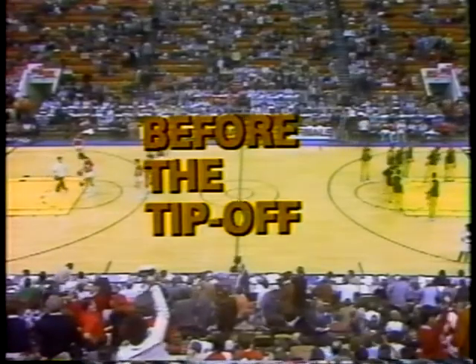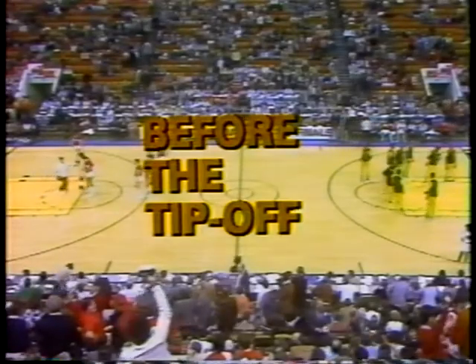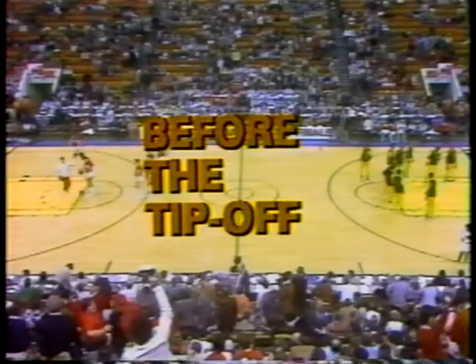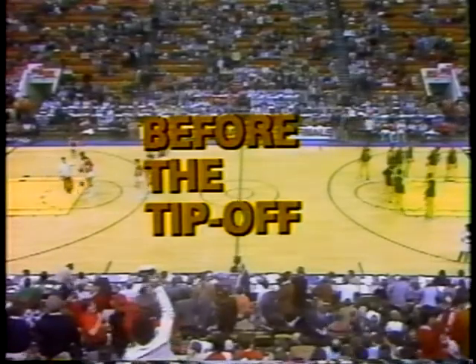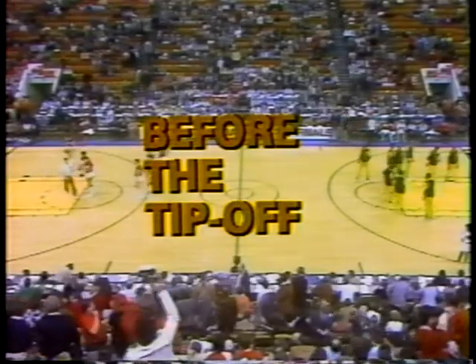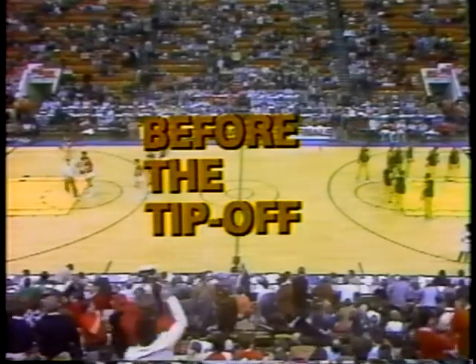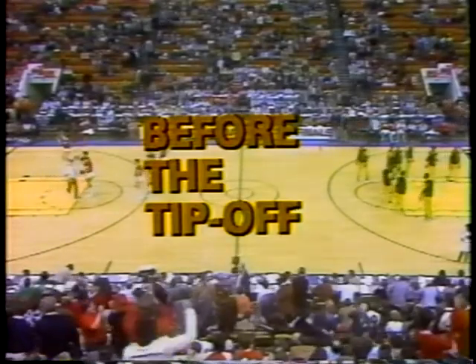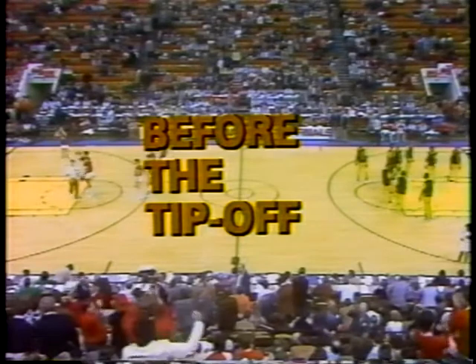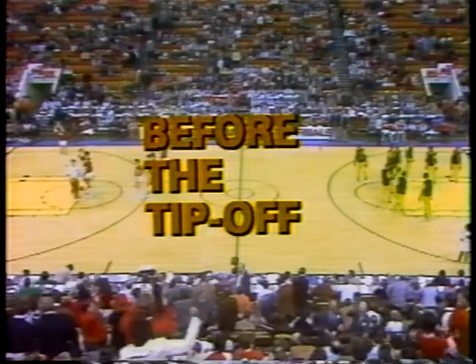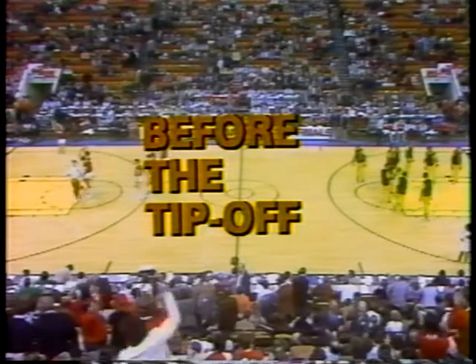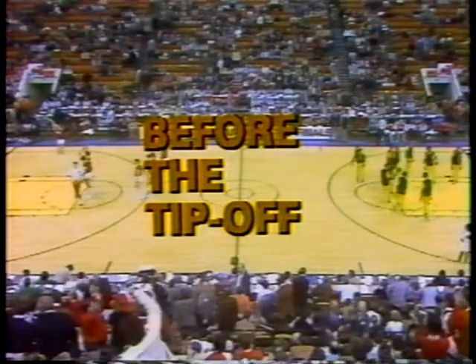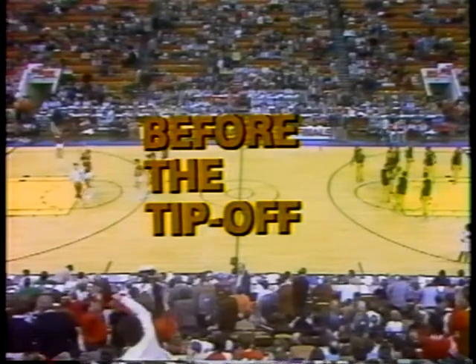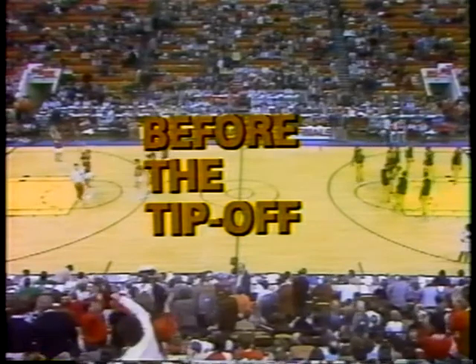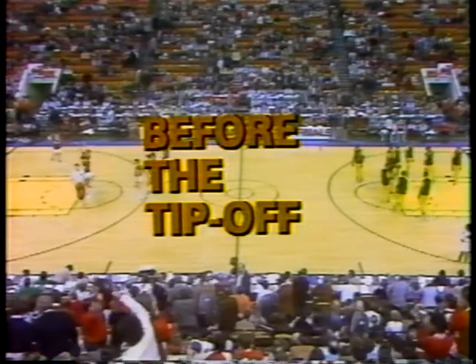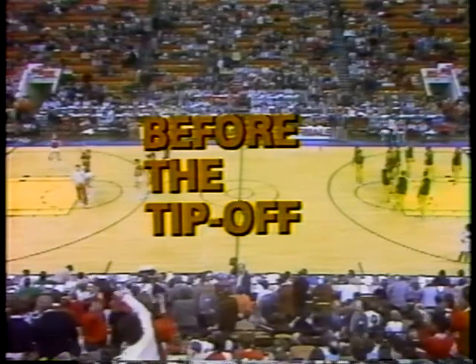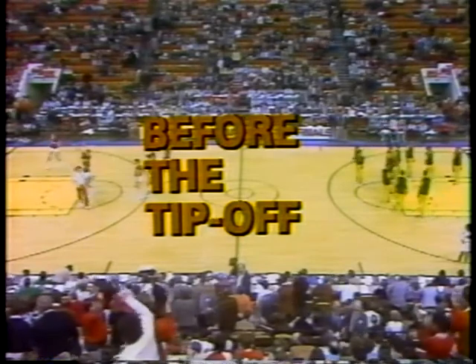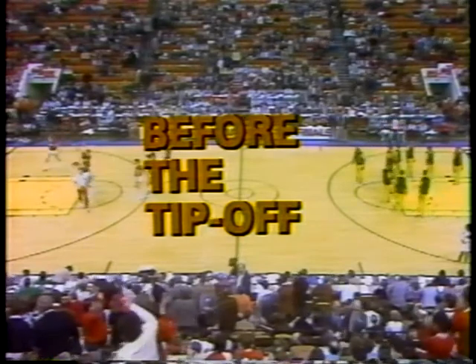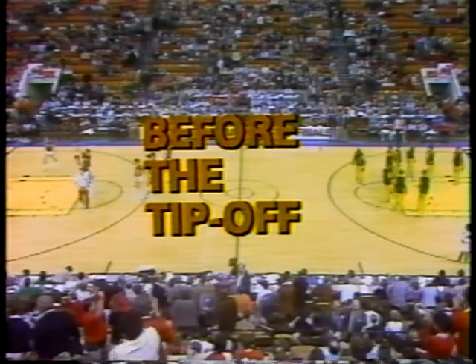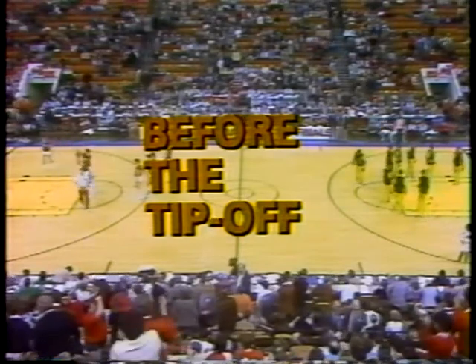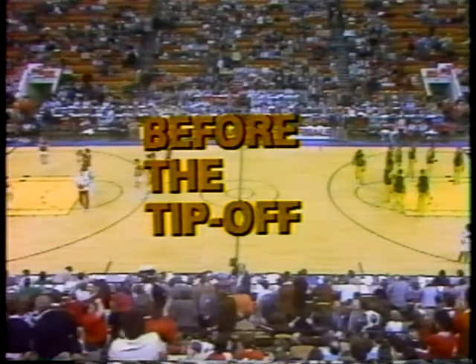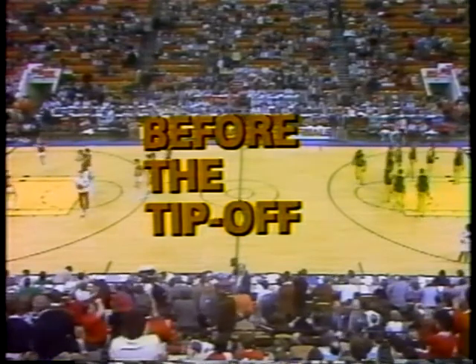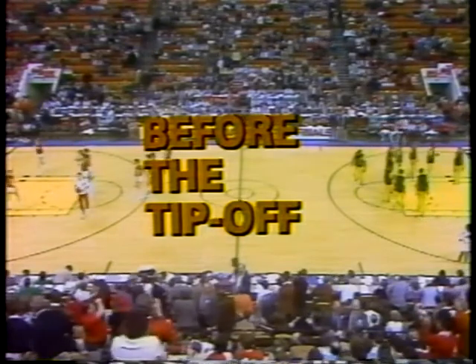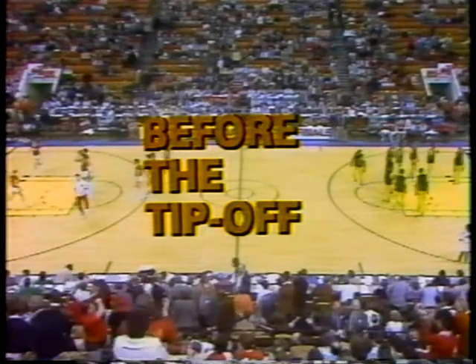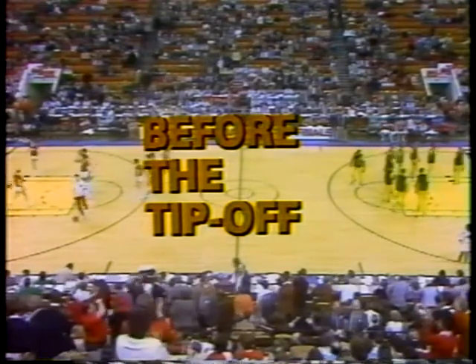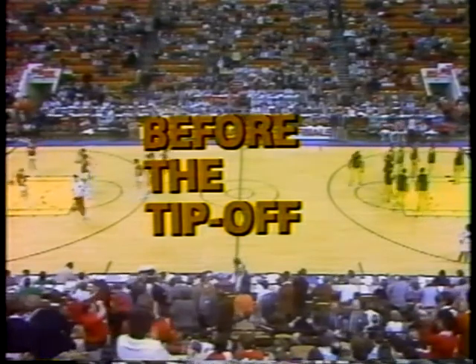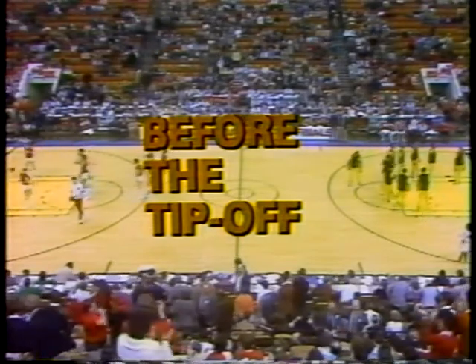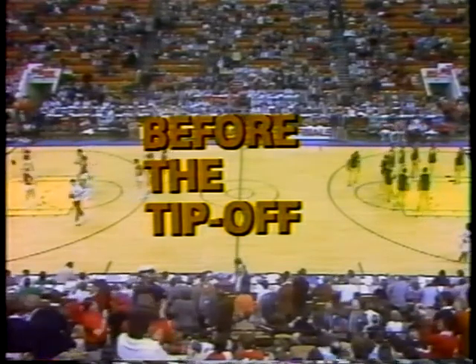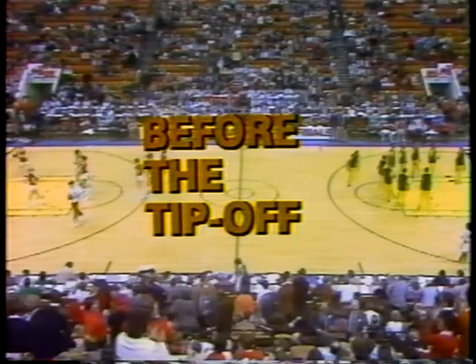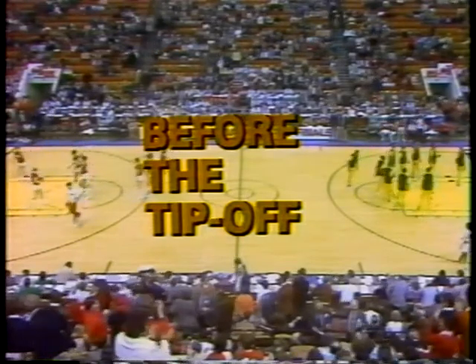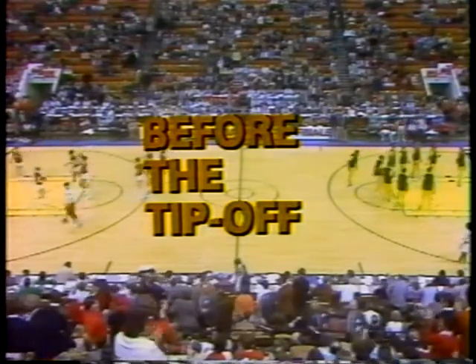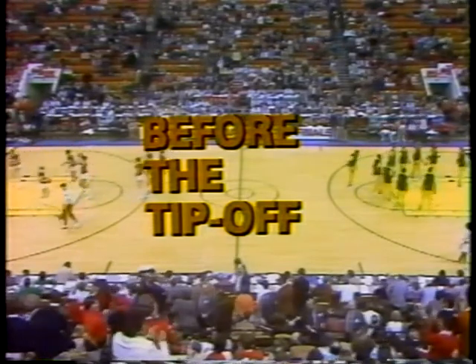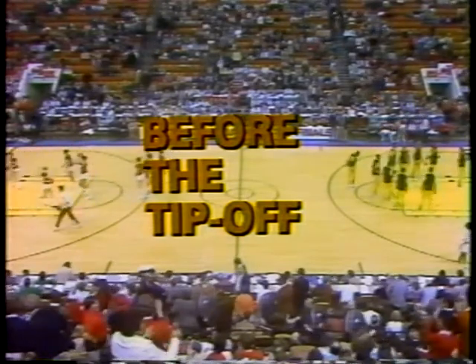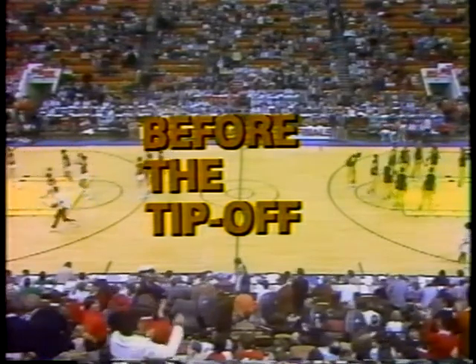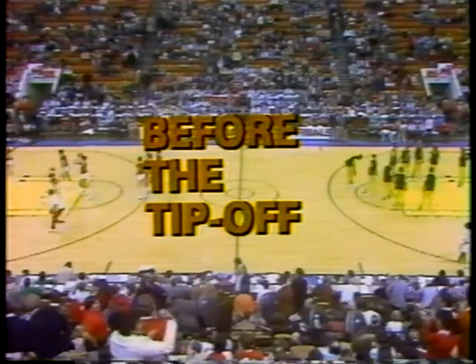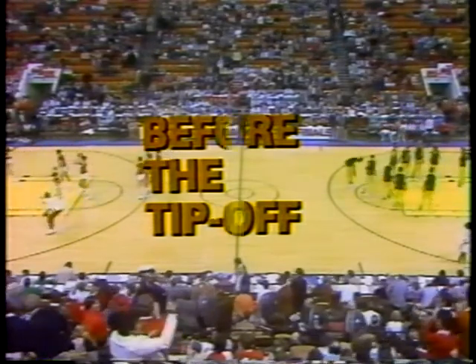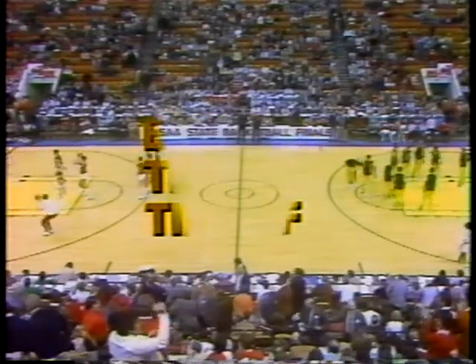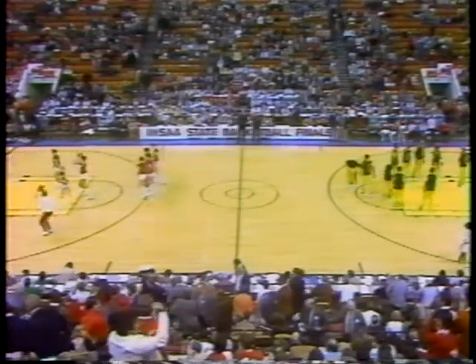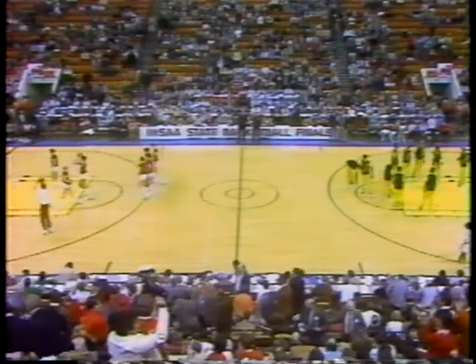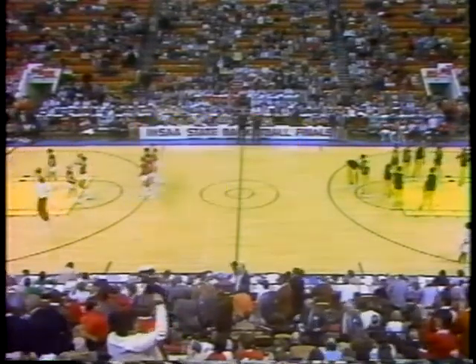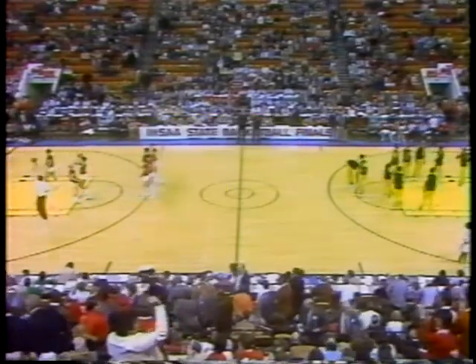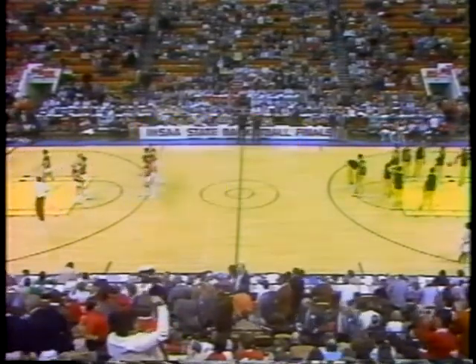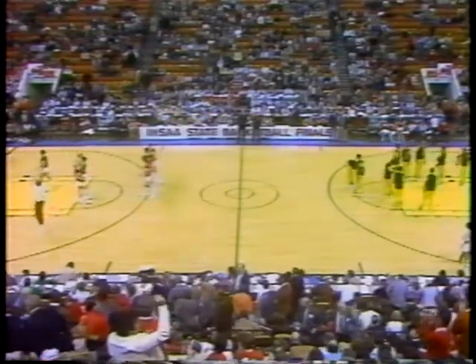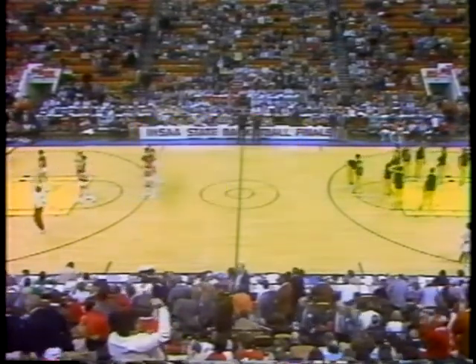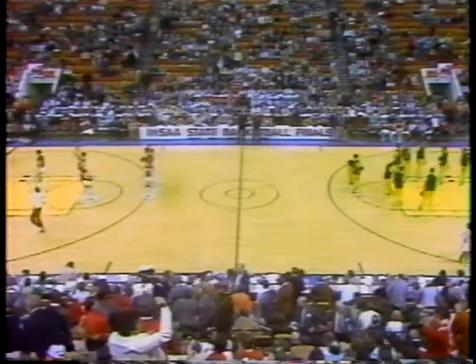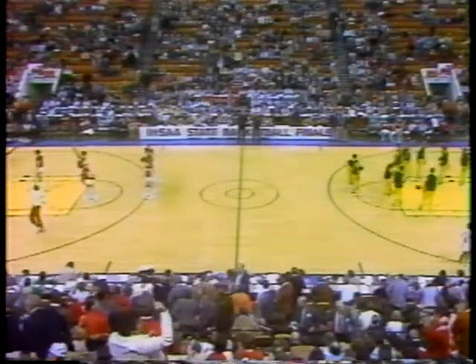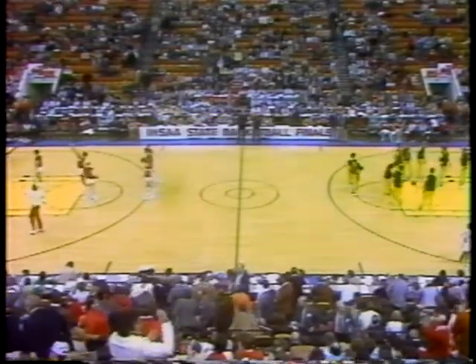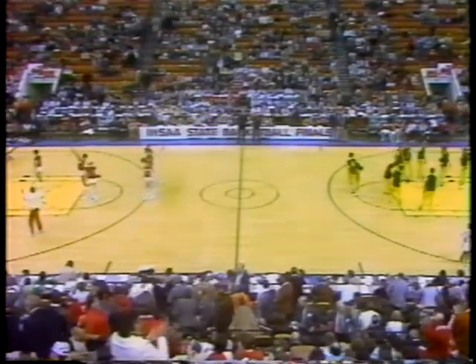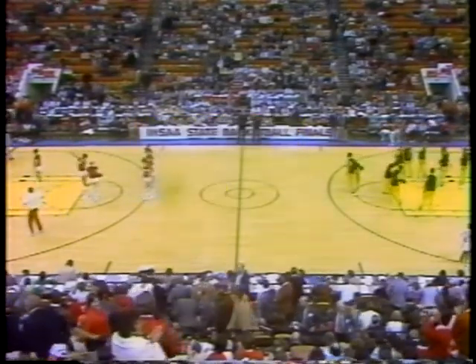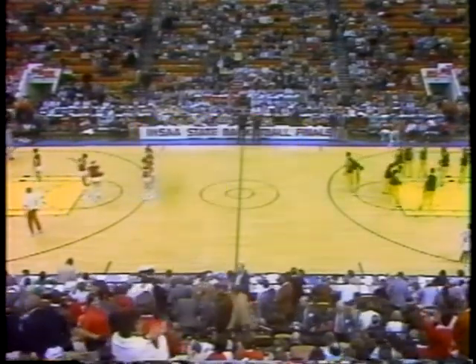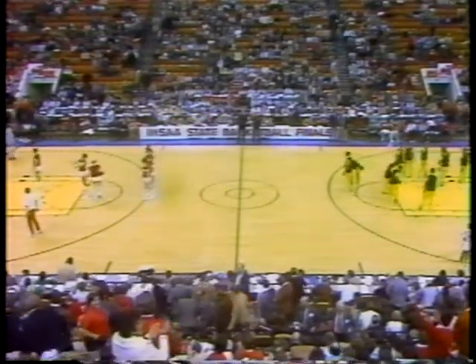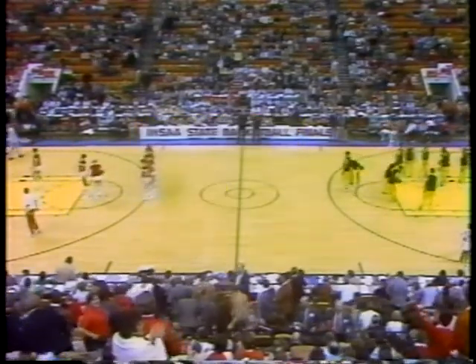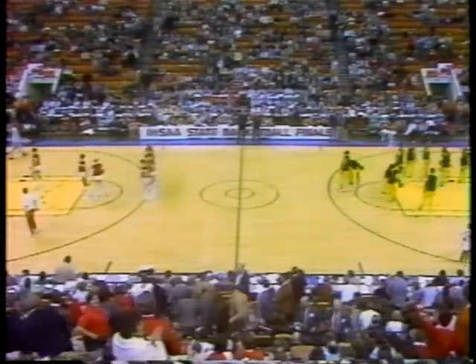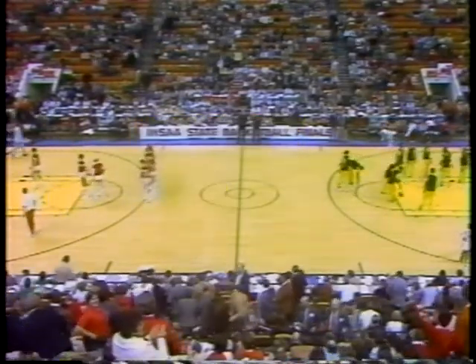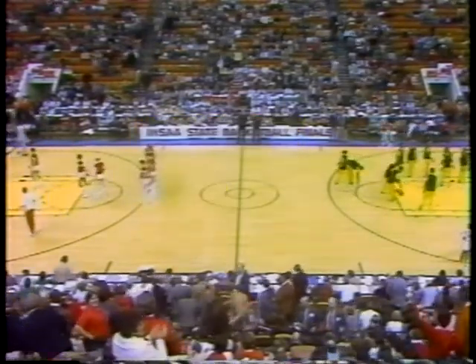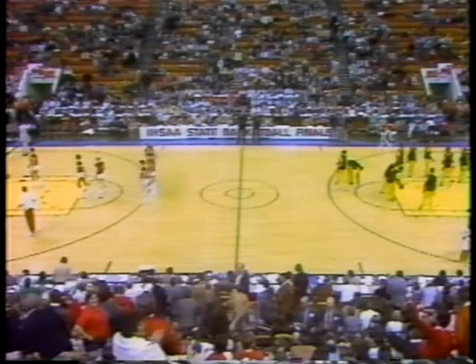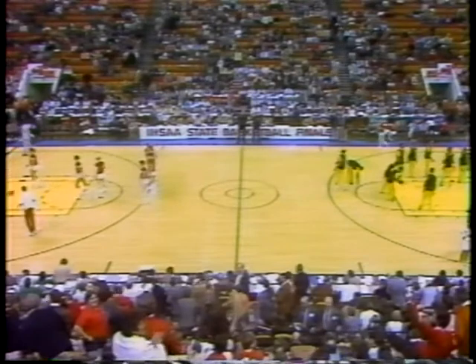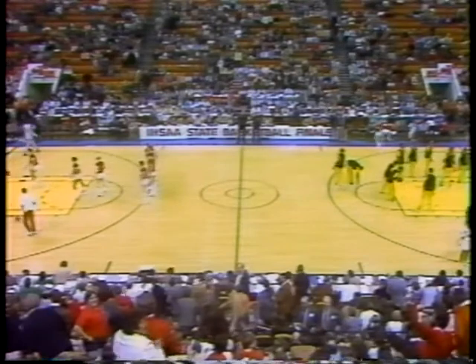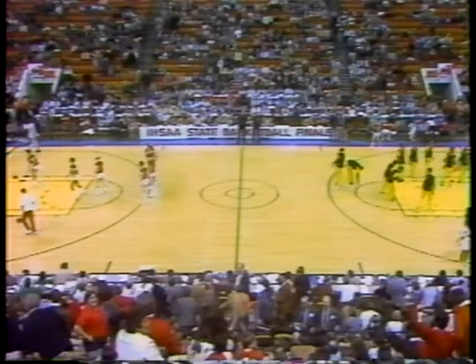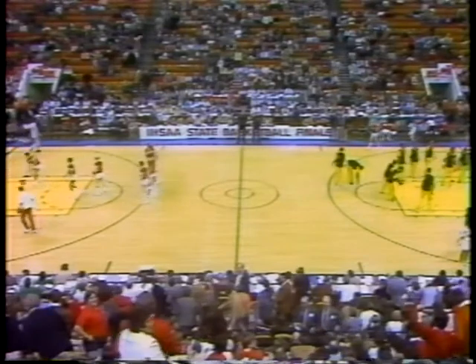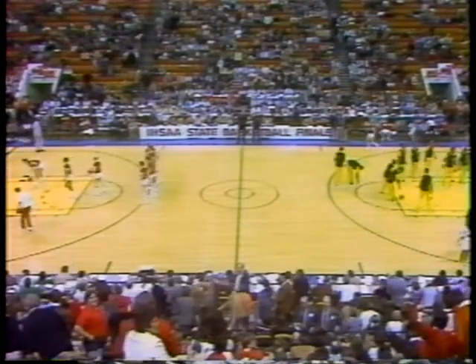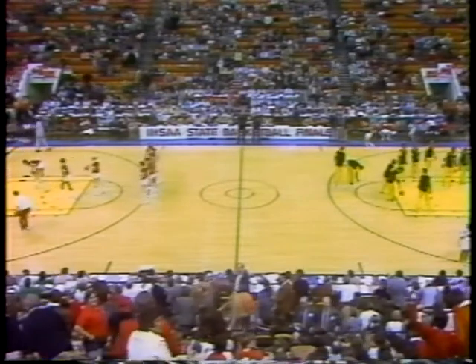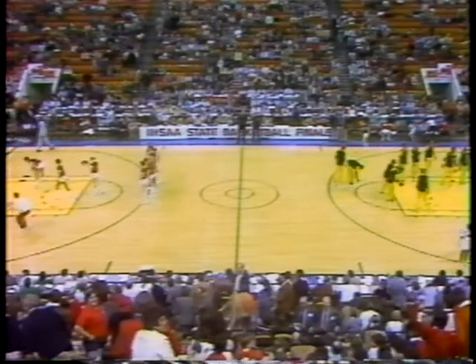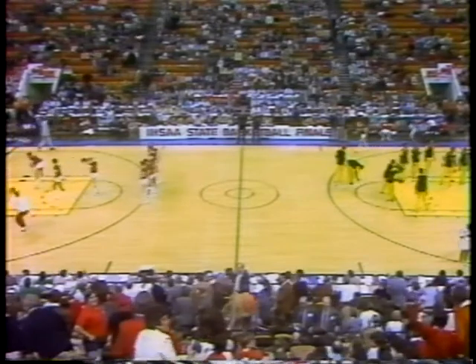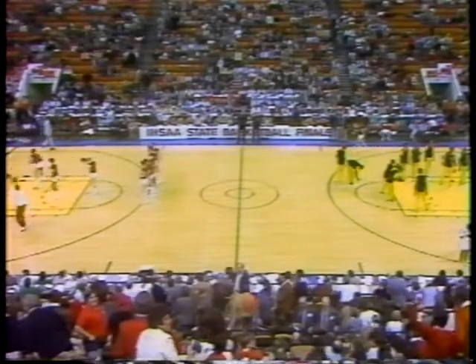You've been watching Before the Tip-Off from Market Square Arena, brought to you in part by DeKalb Ag Research and your local DeKalb dealer, supplying Indiana farmers with quality hybrid seed.